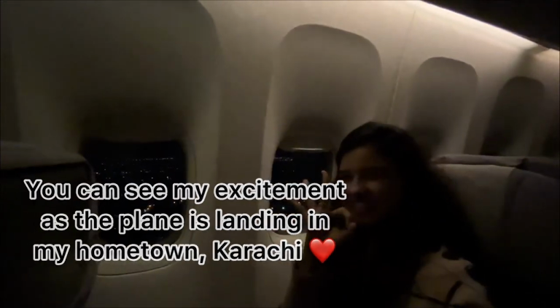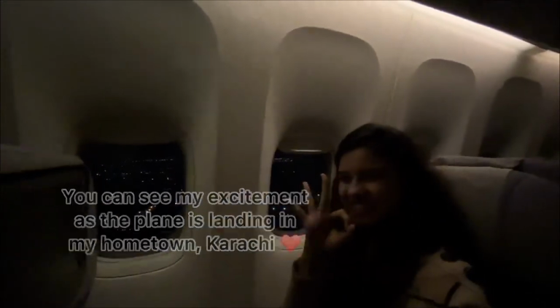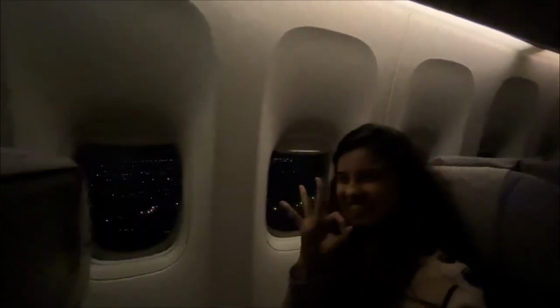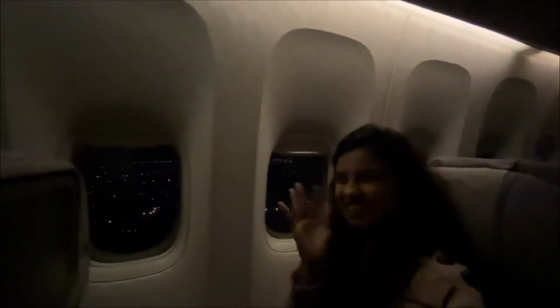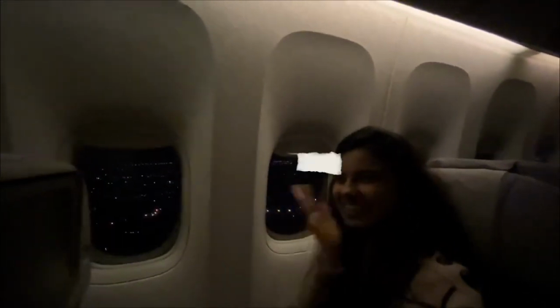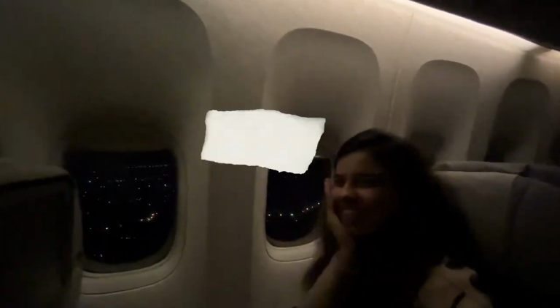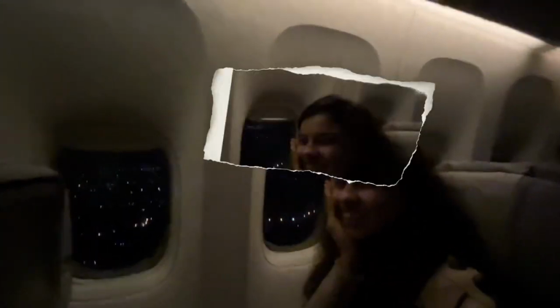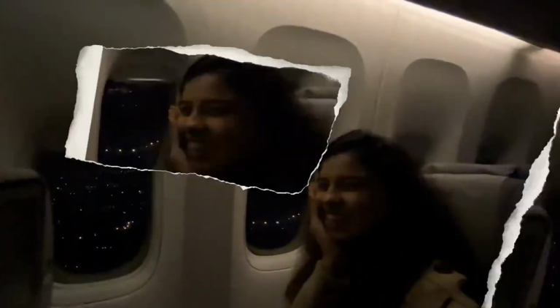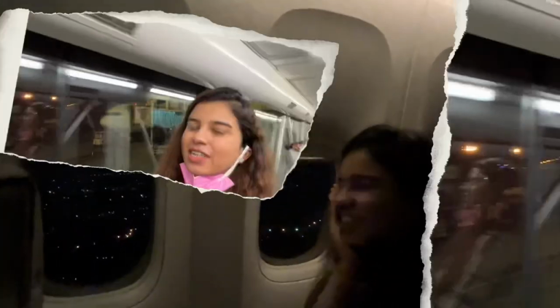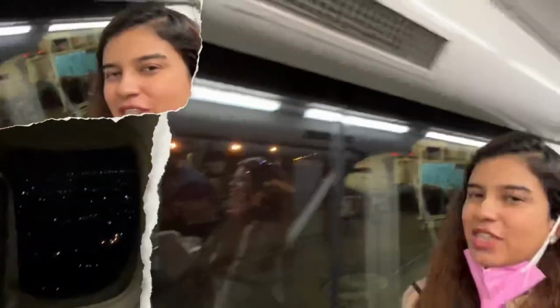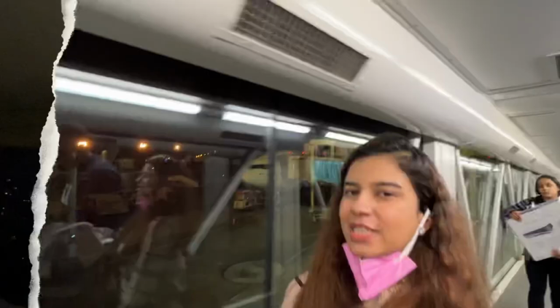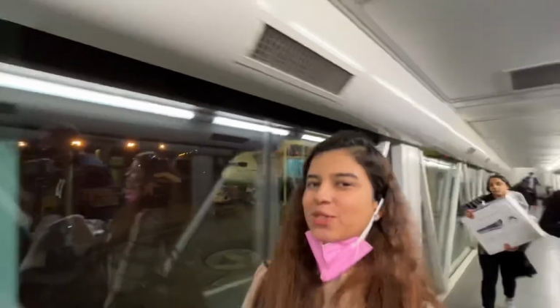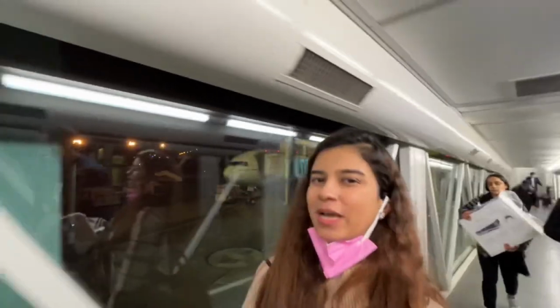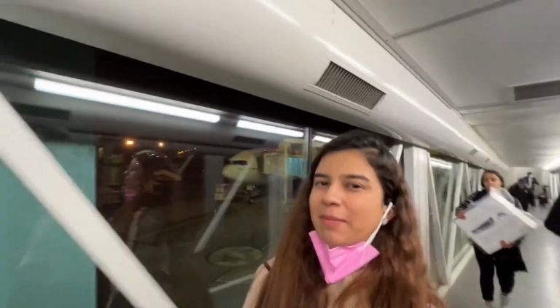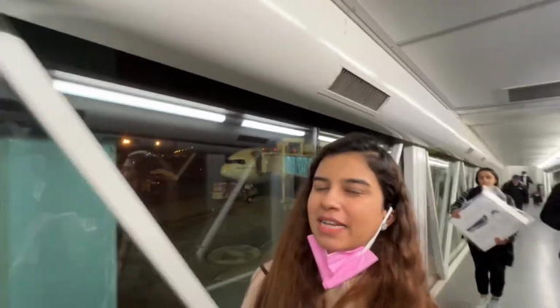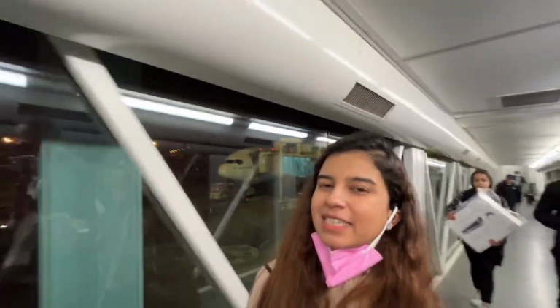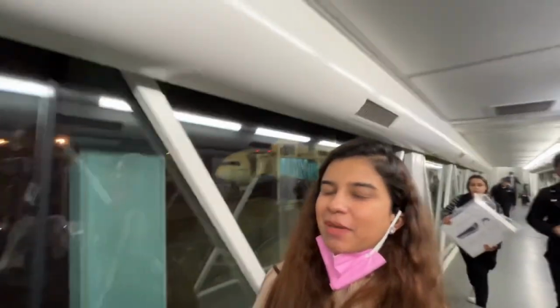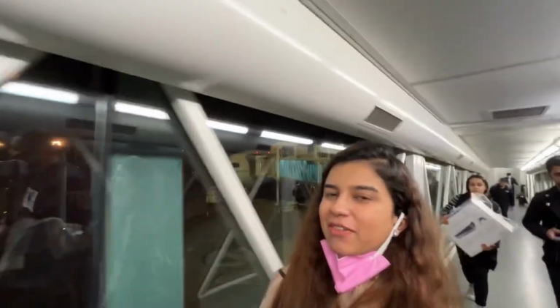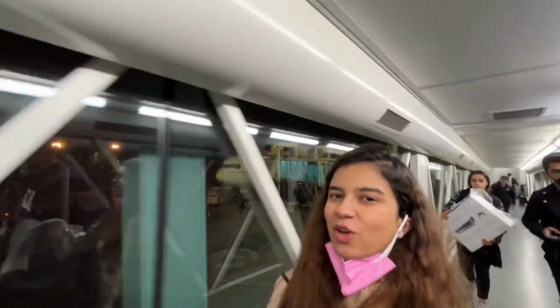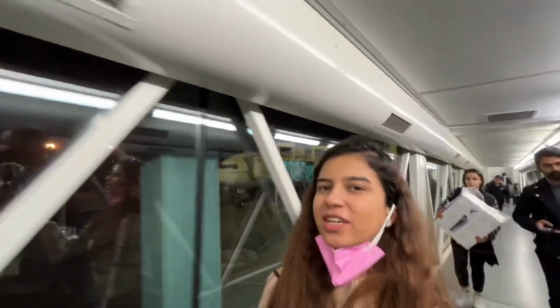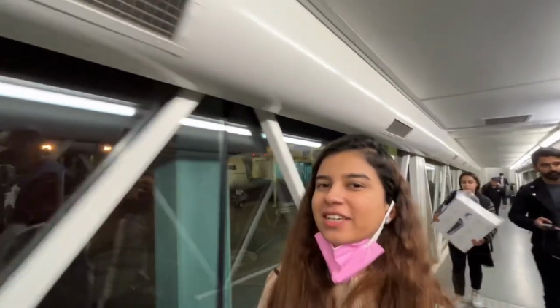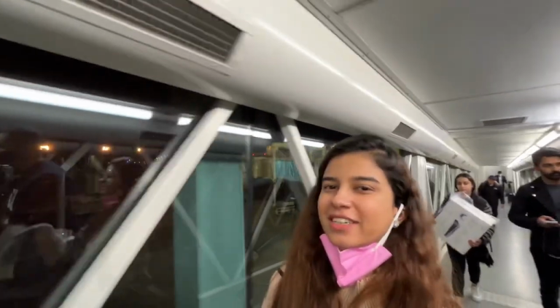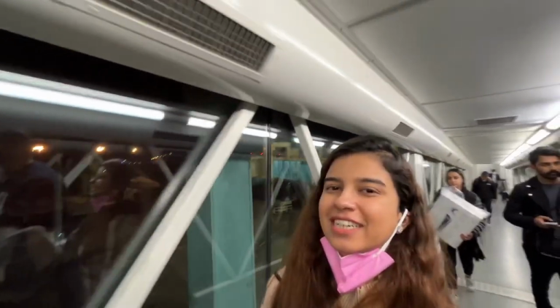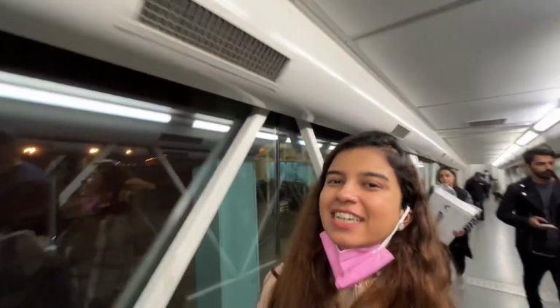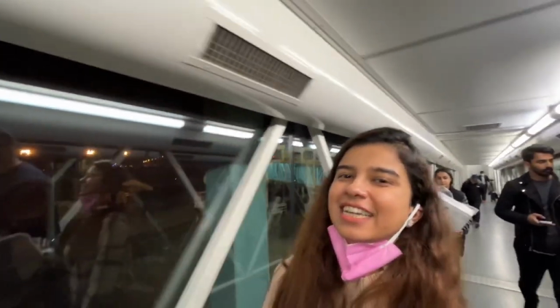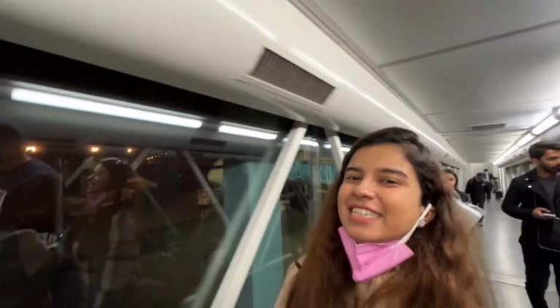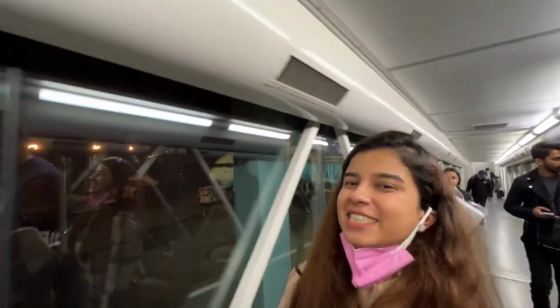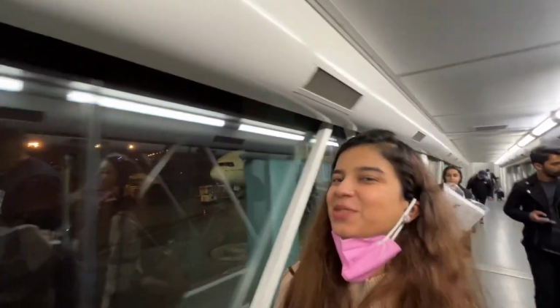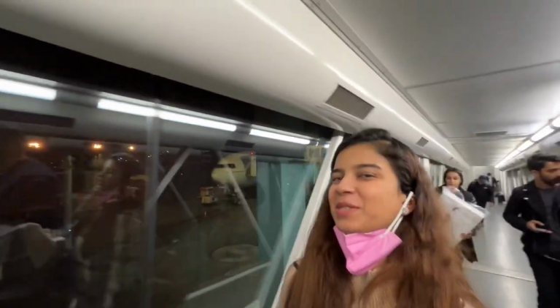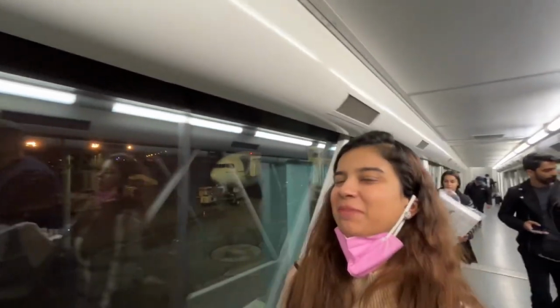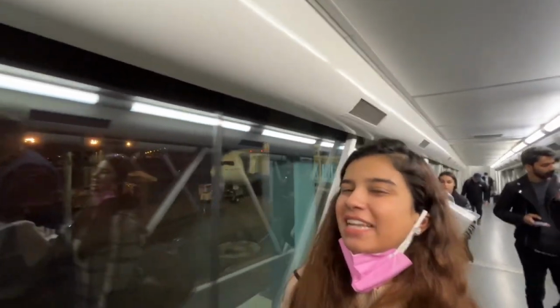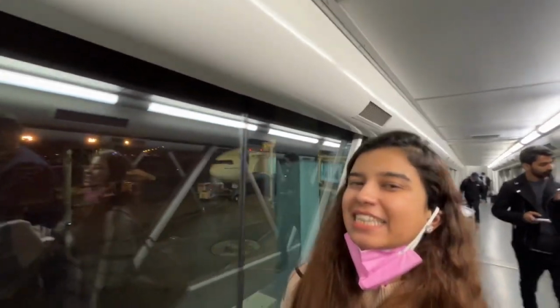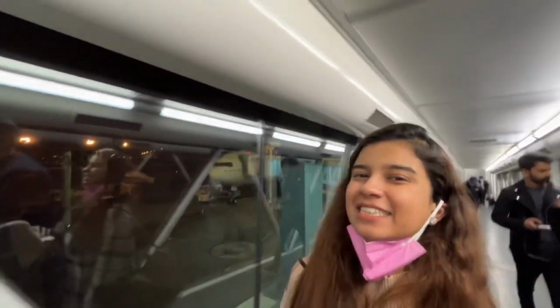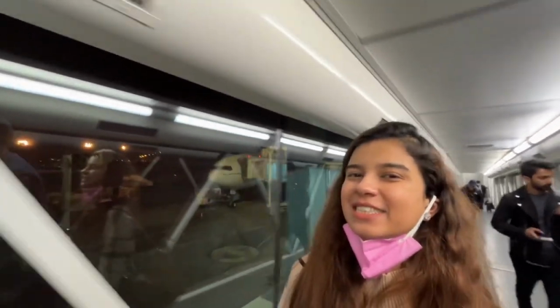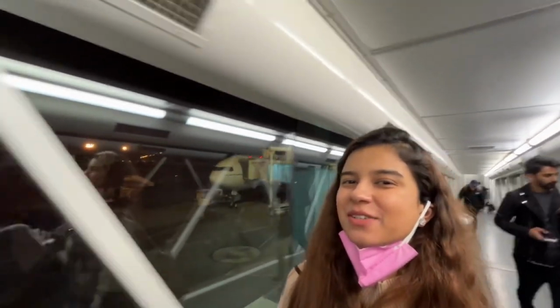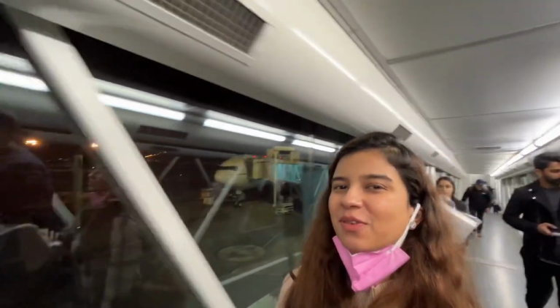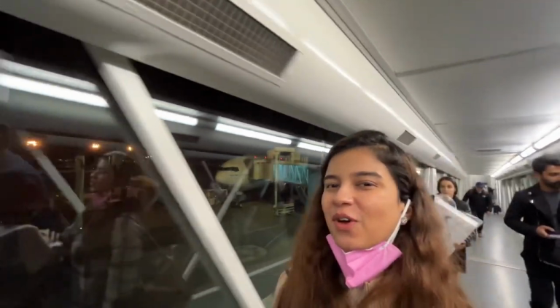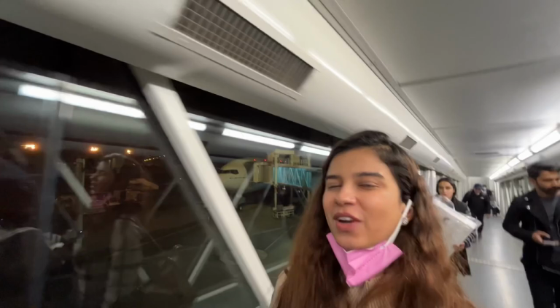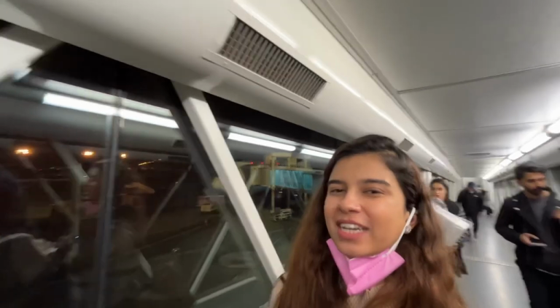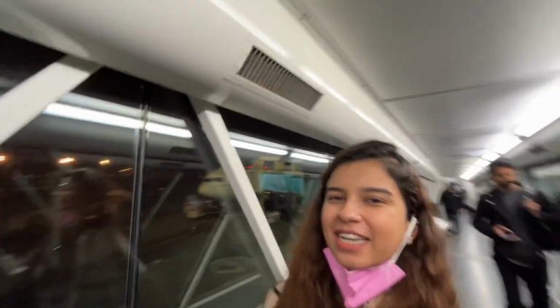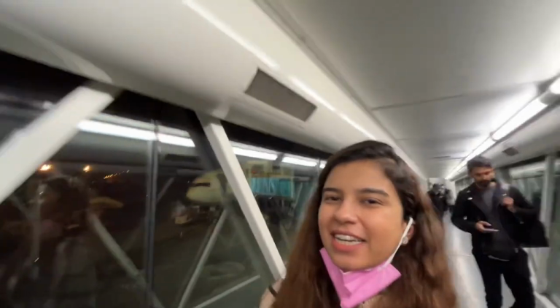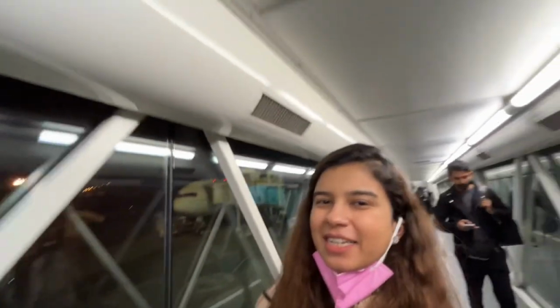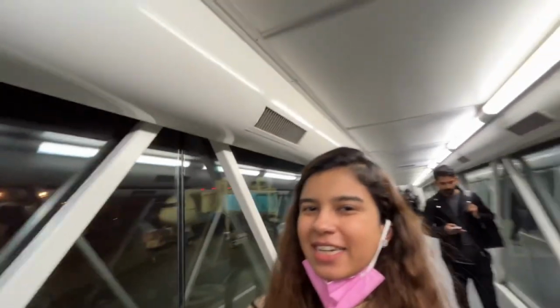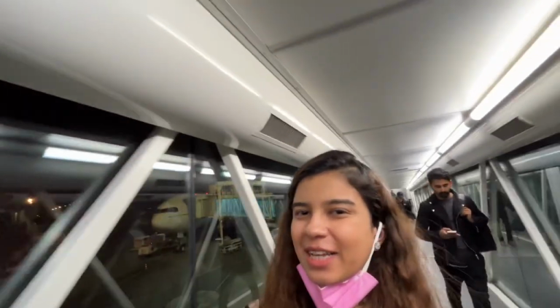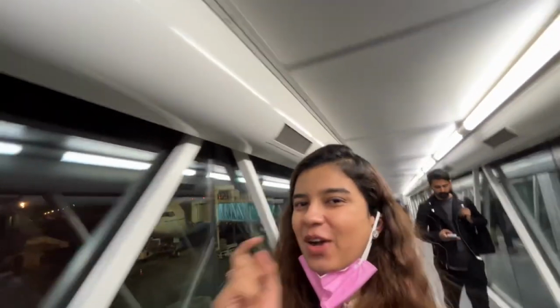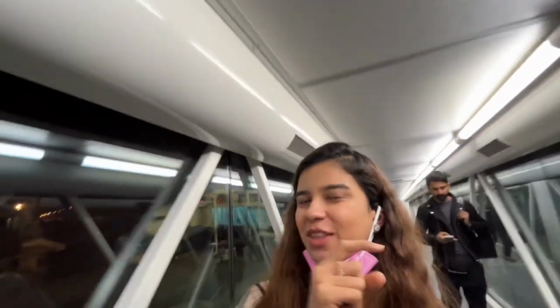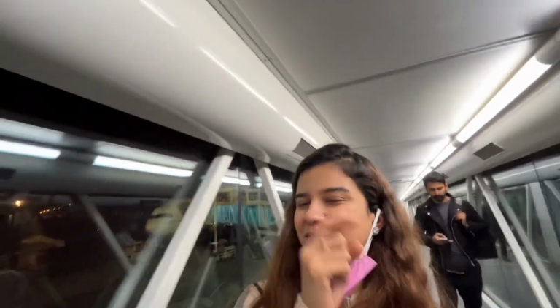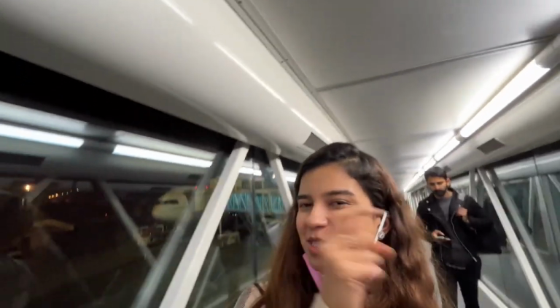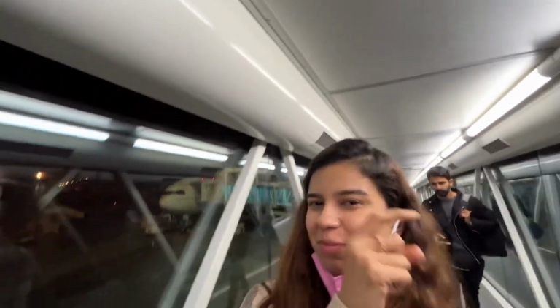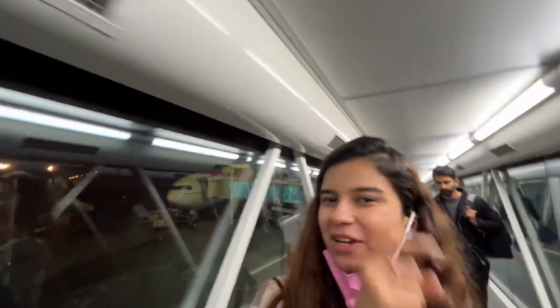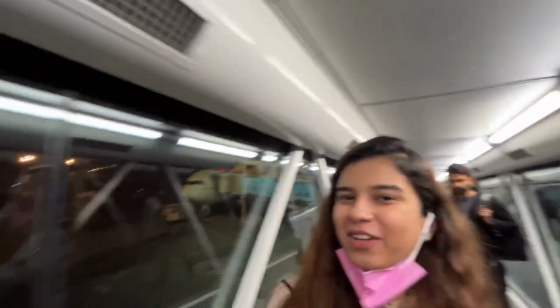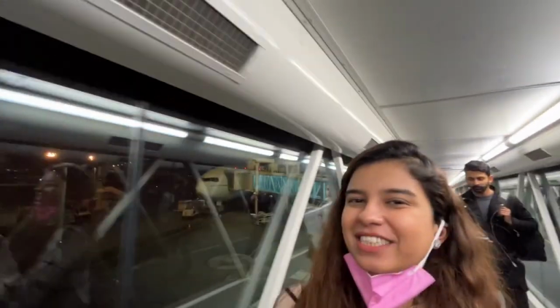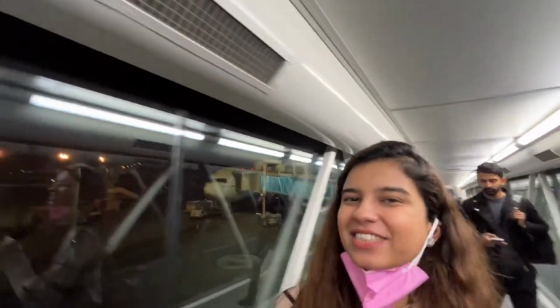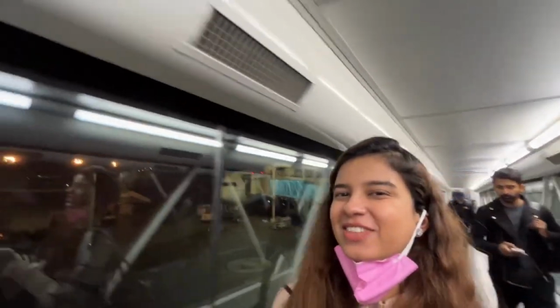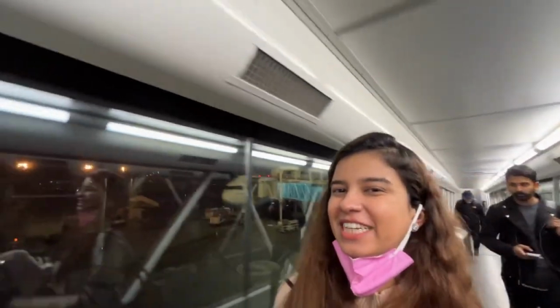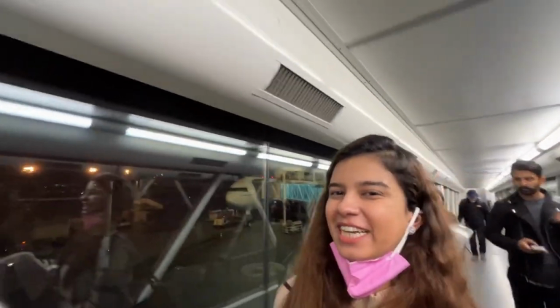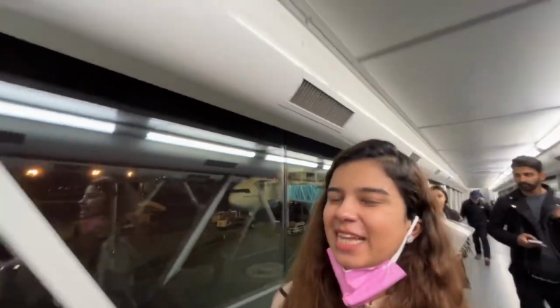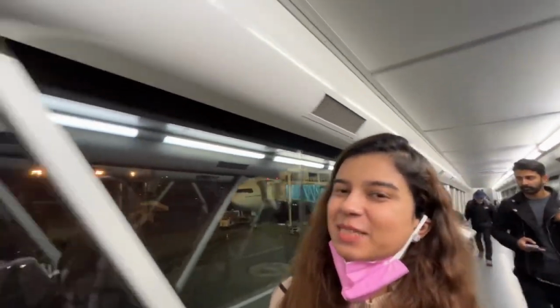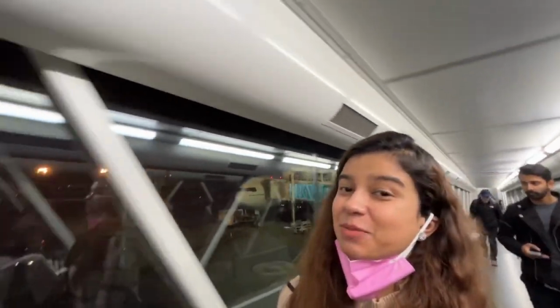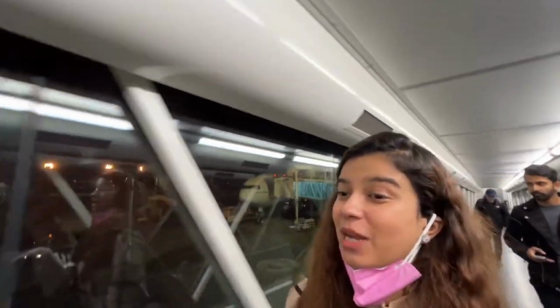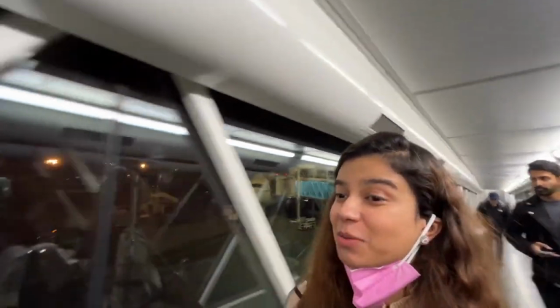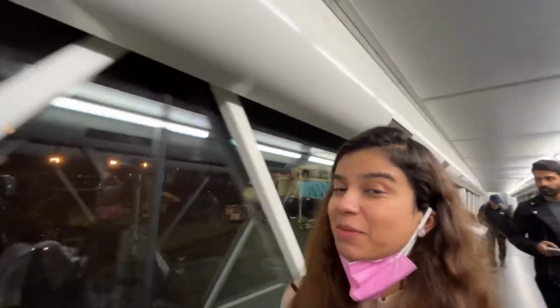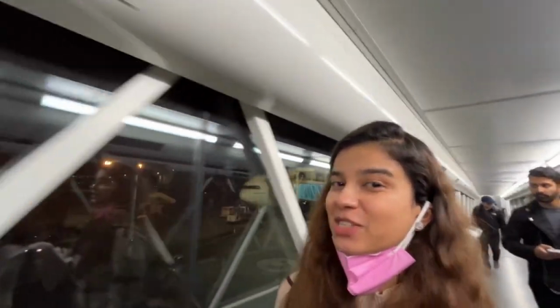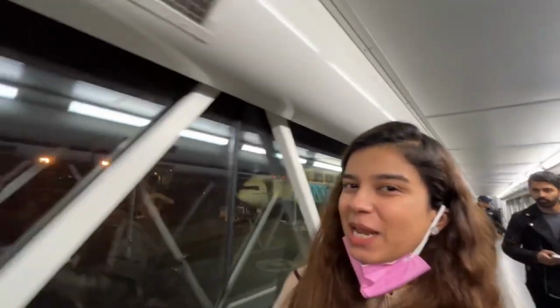I've reached Karachi so I'm ending my vlog here. See you in my next vlog — click on the video on screen and subscribe to my channel.